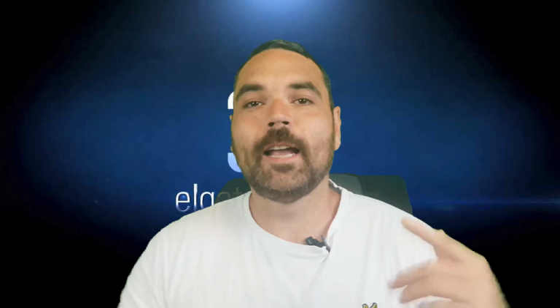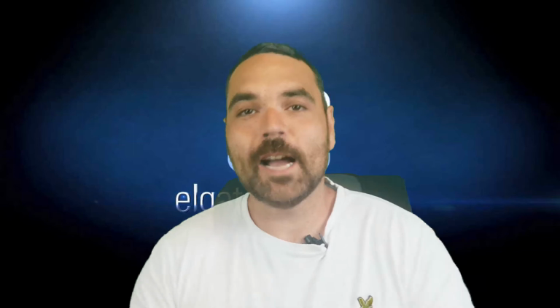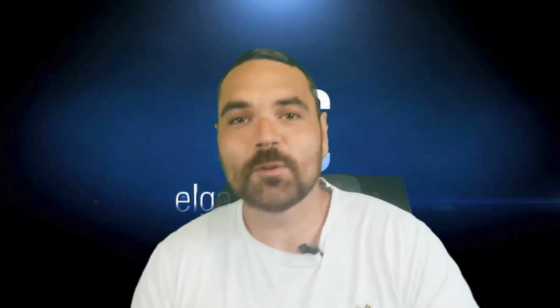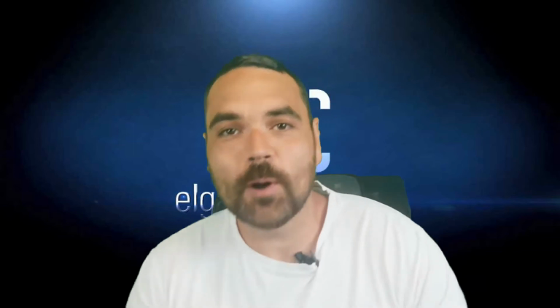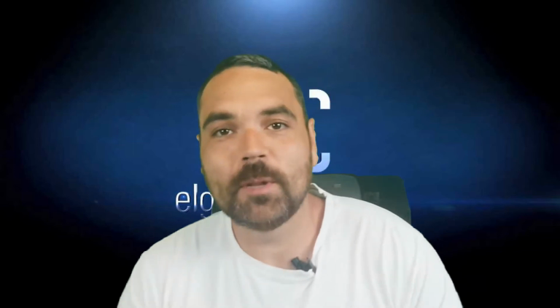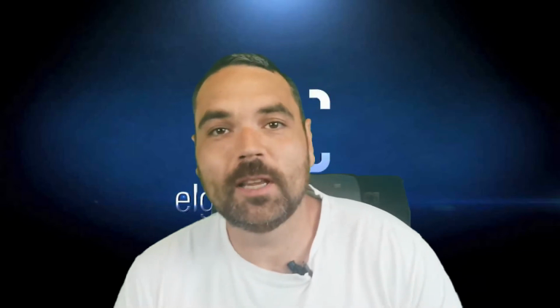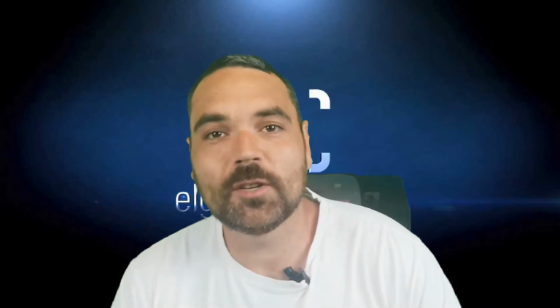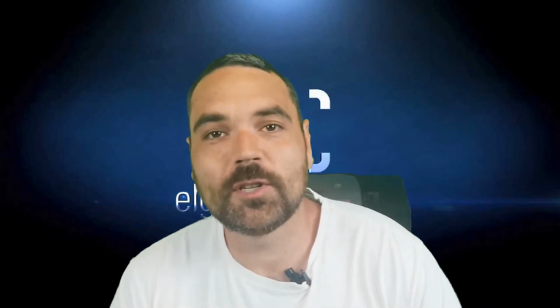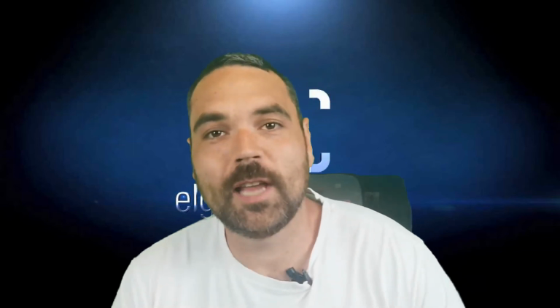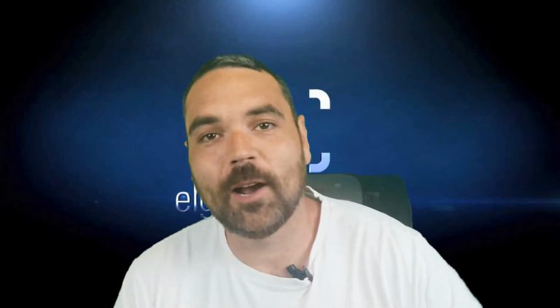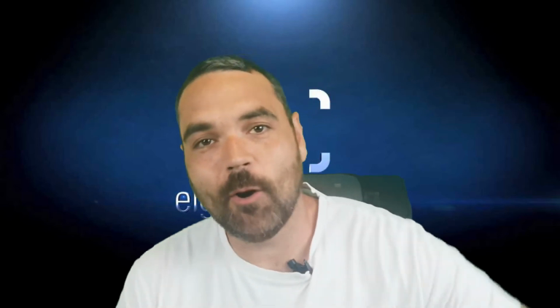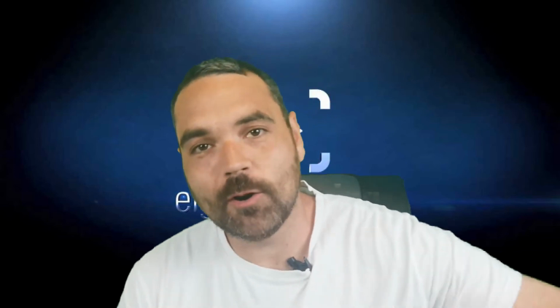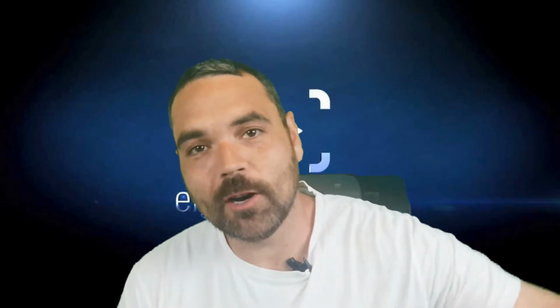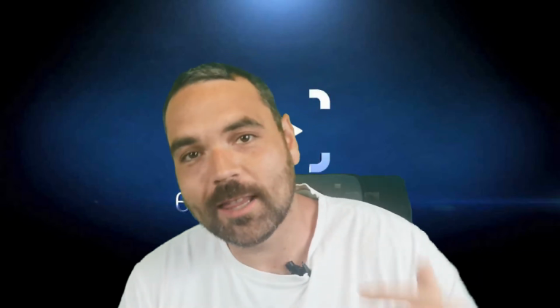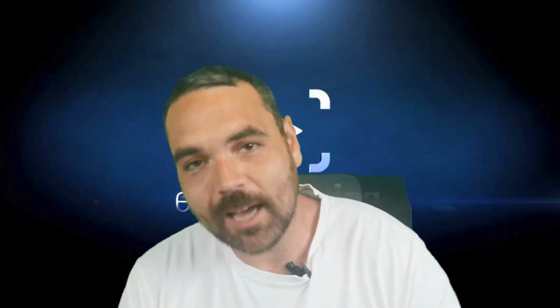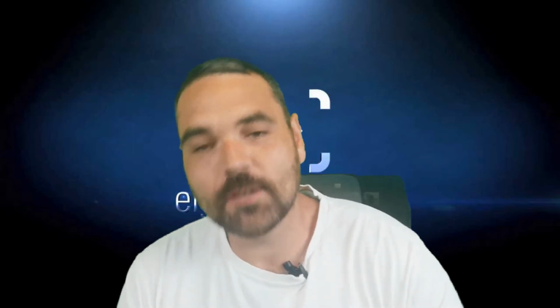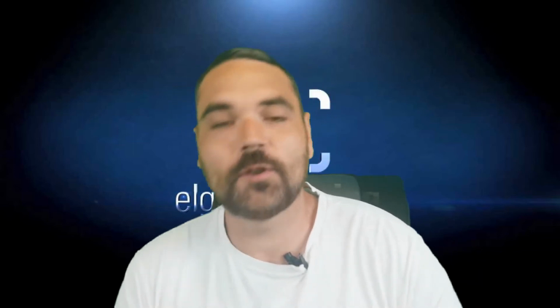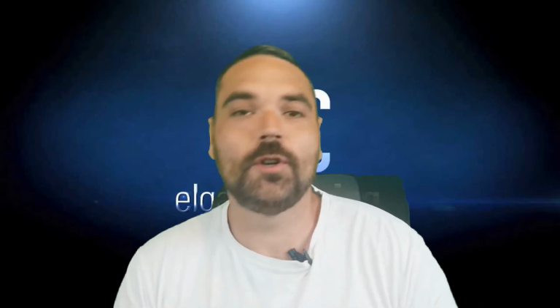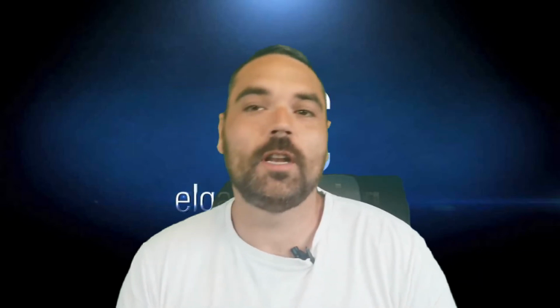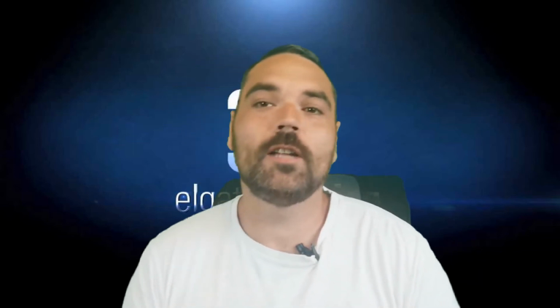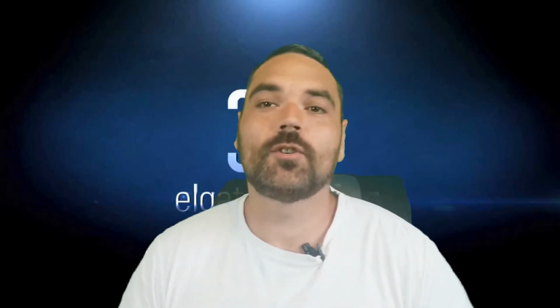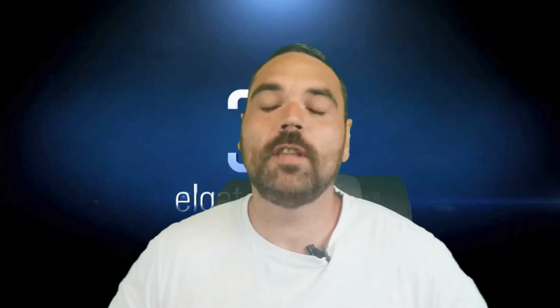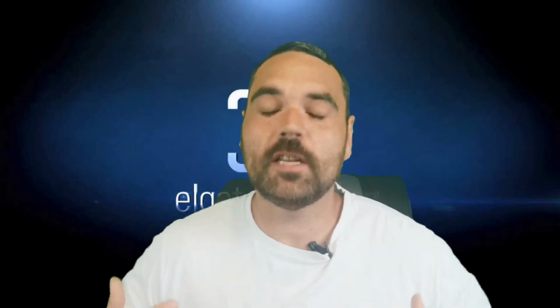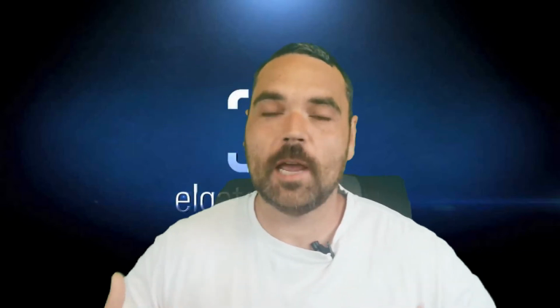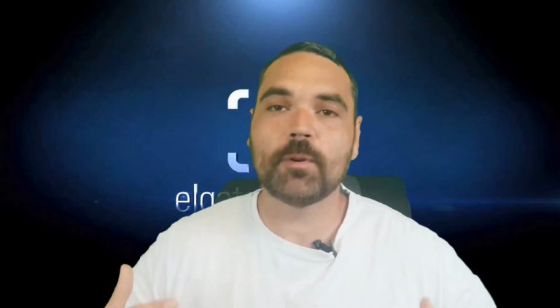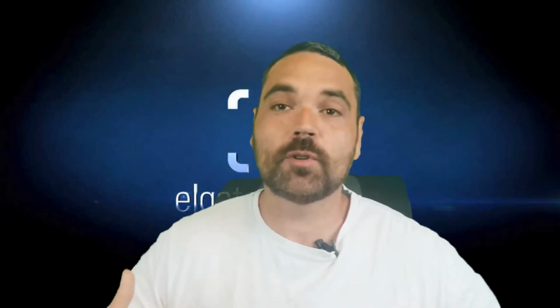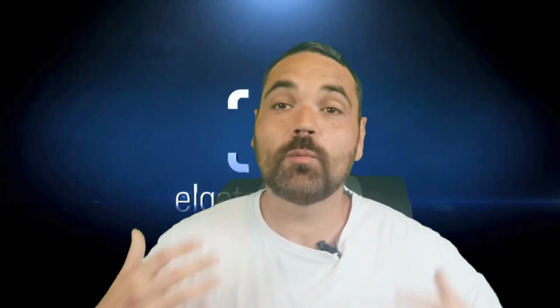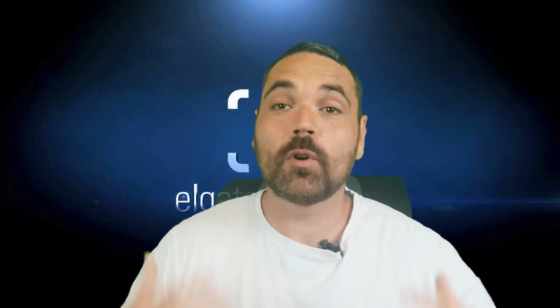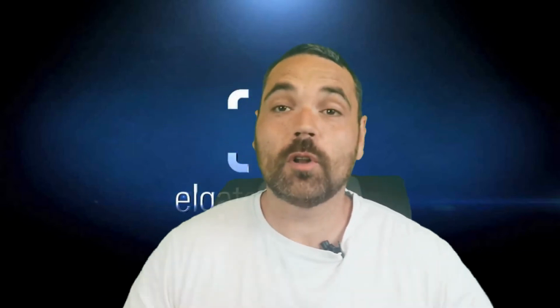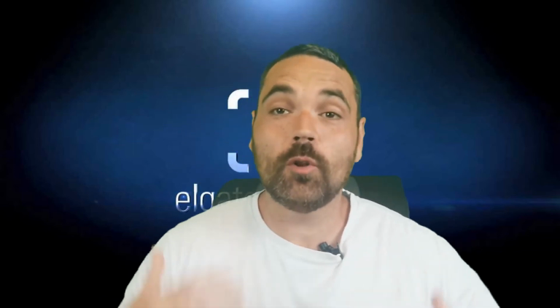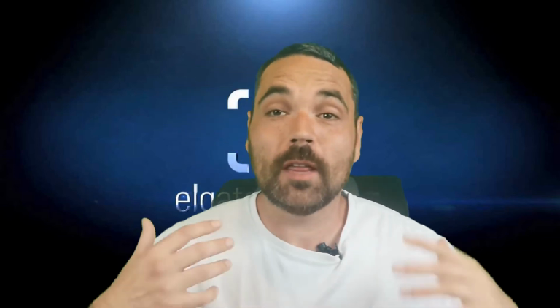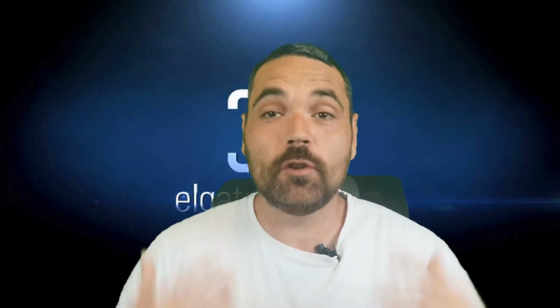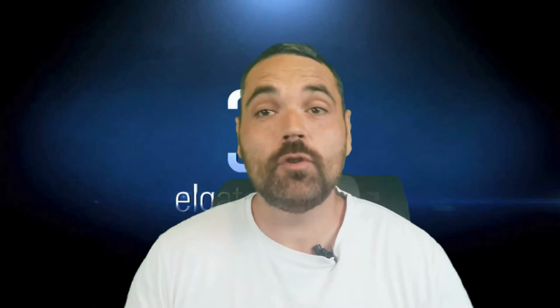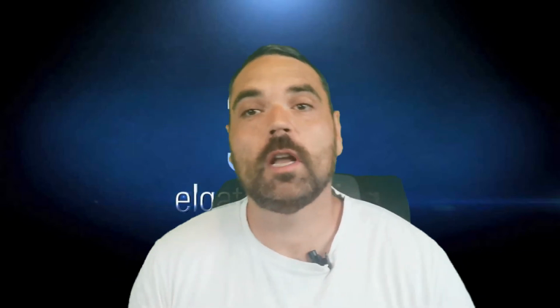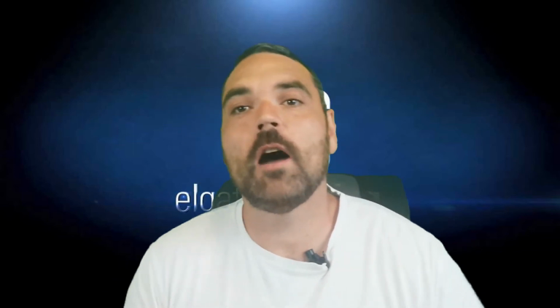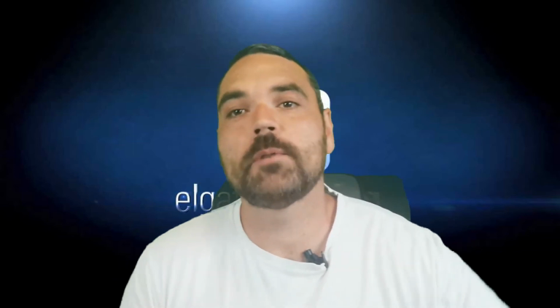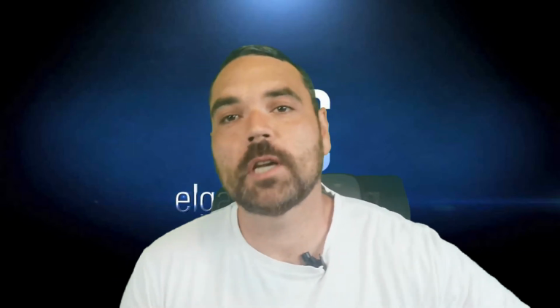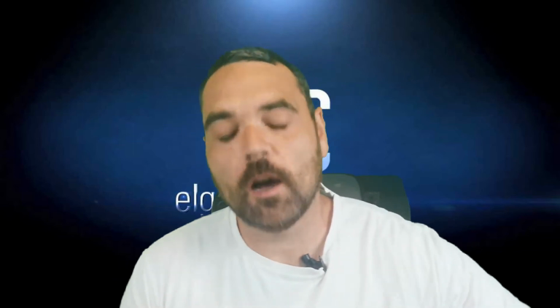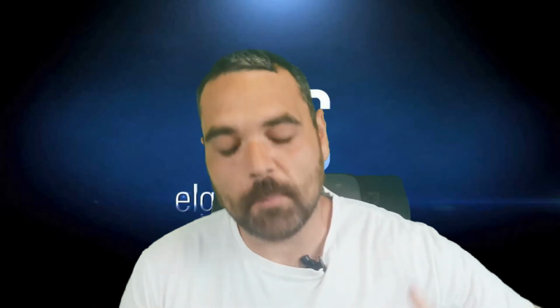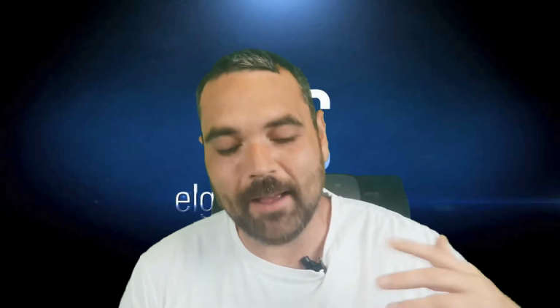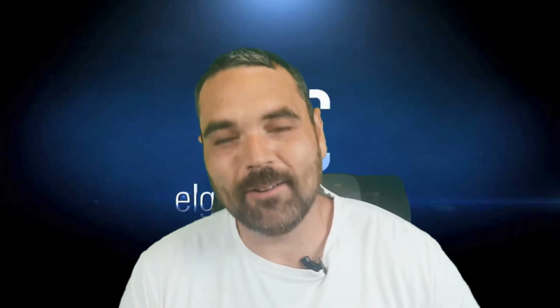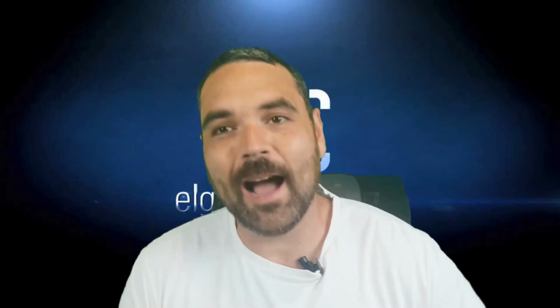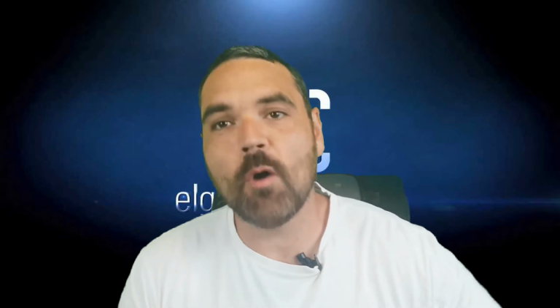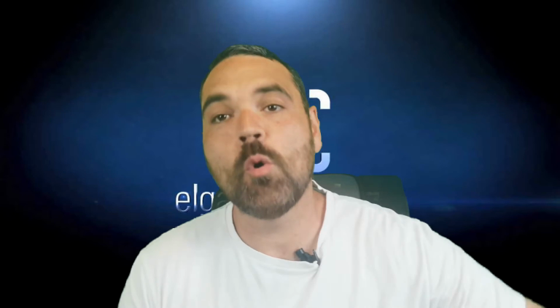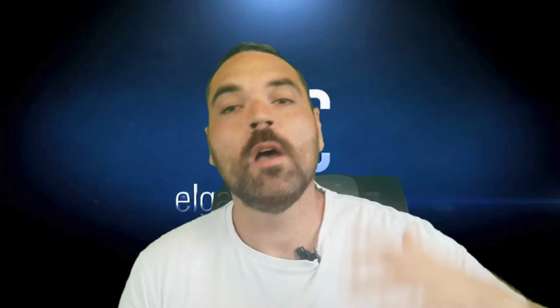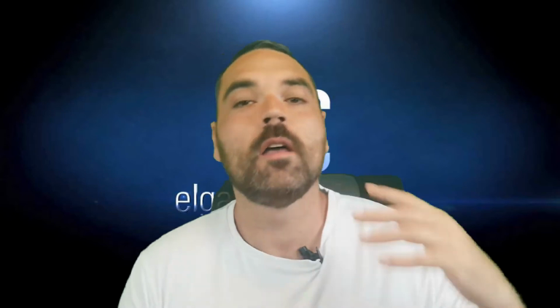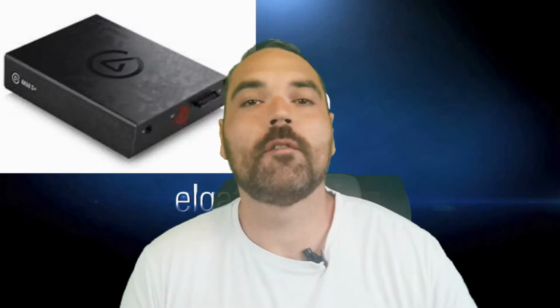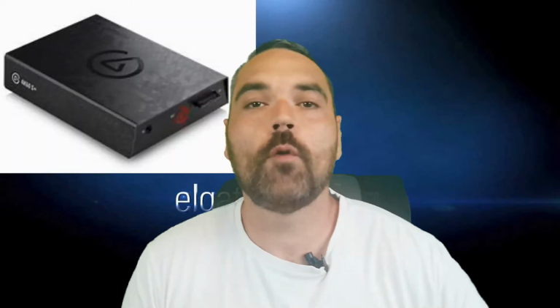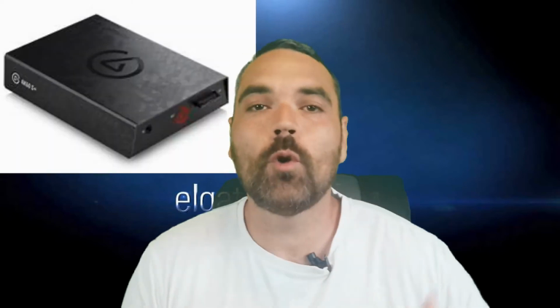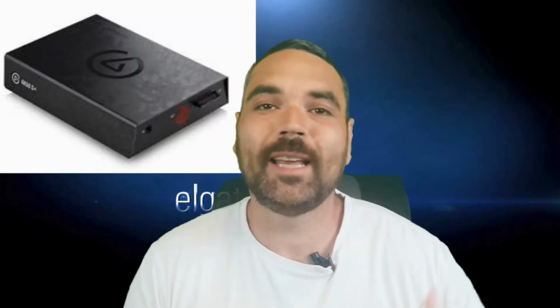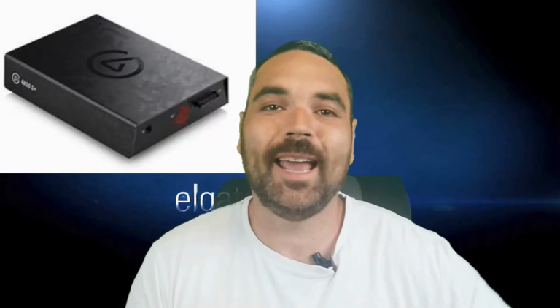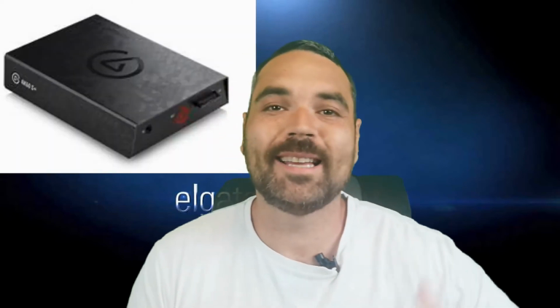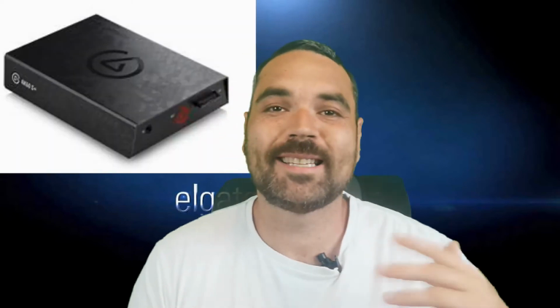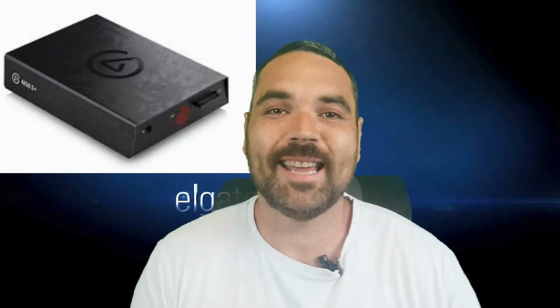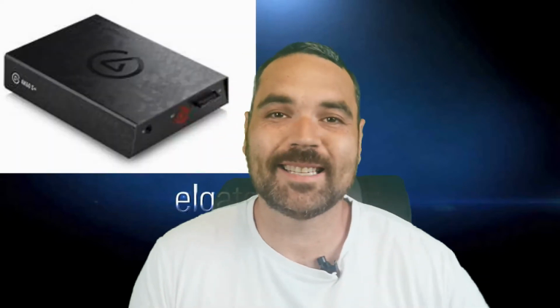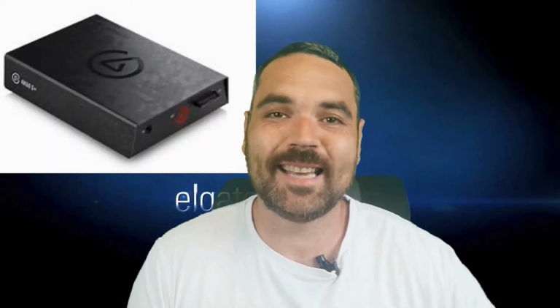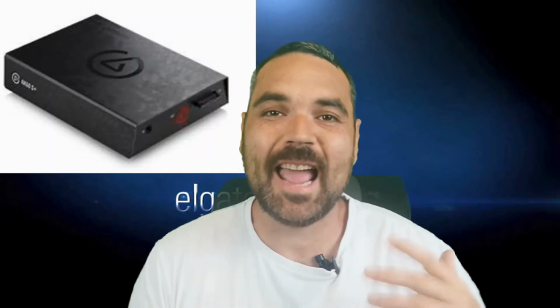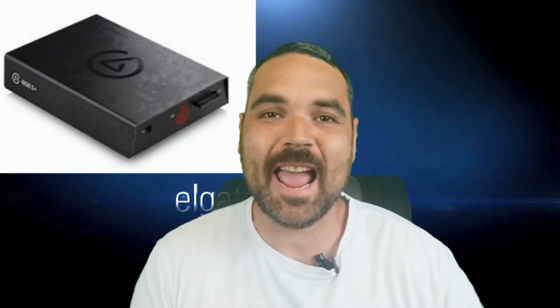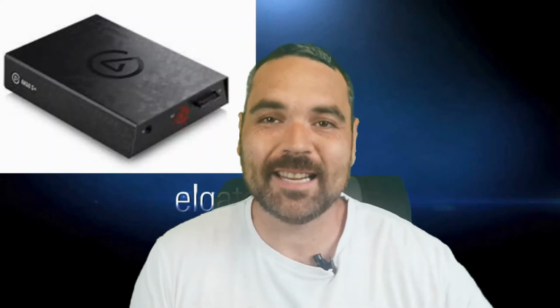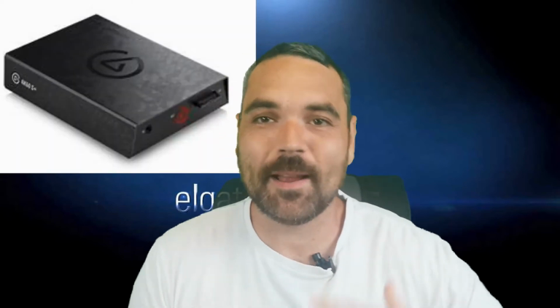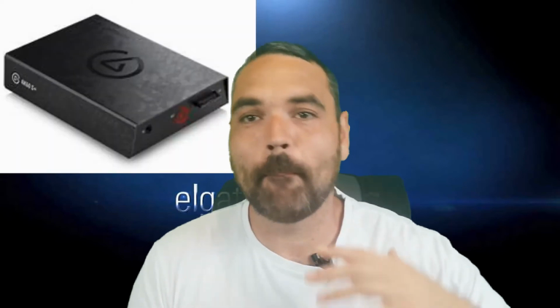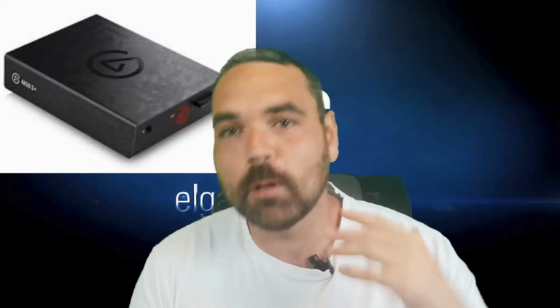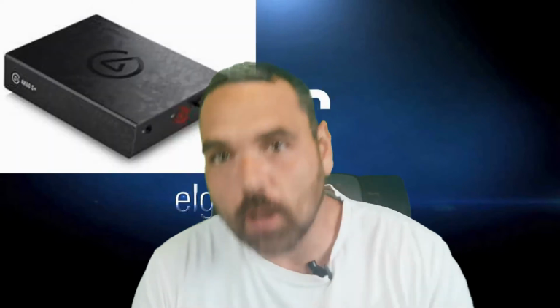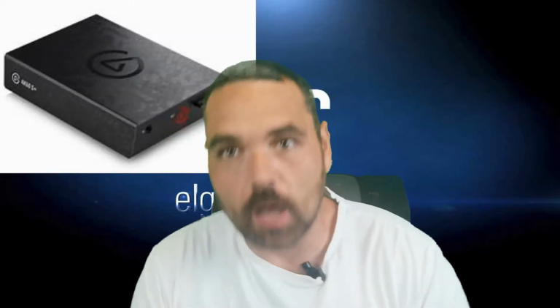Hey guys, welcome to Disco's Tech Corner. Thanks for tuning in. In this episode we're going to look at the new capture card by Elgato, the 4K60S Plus.